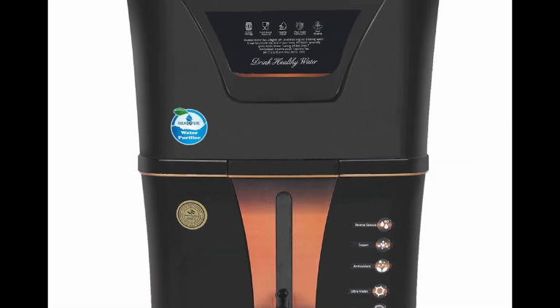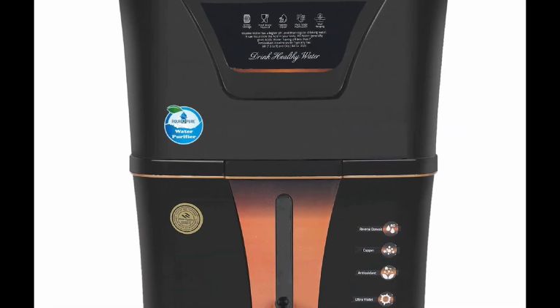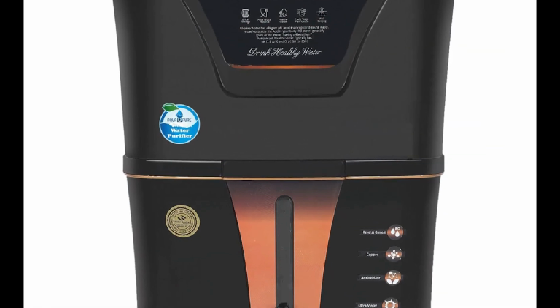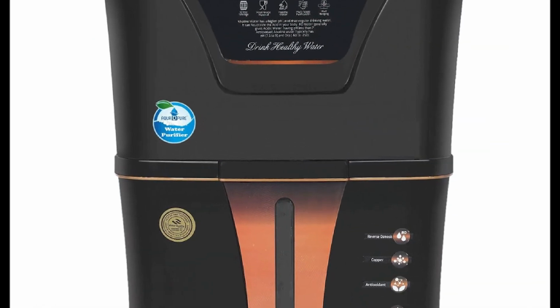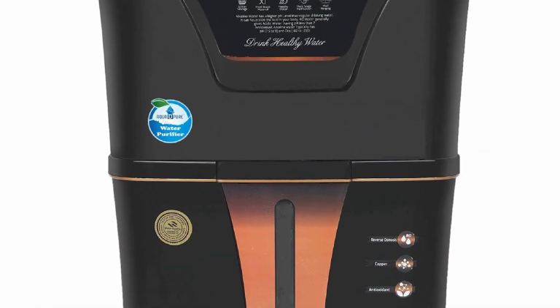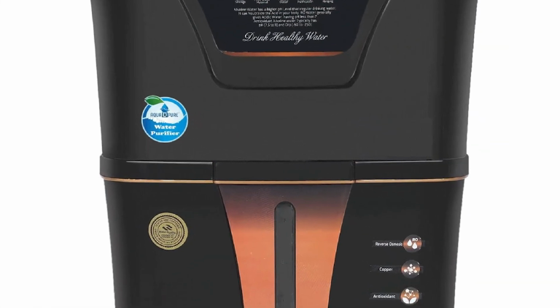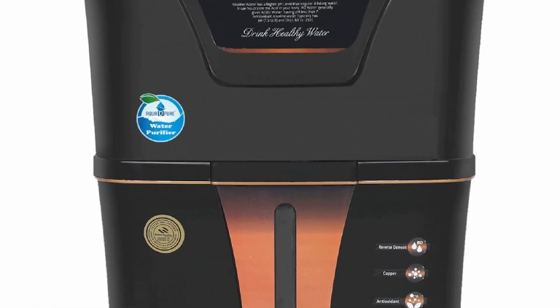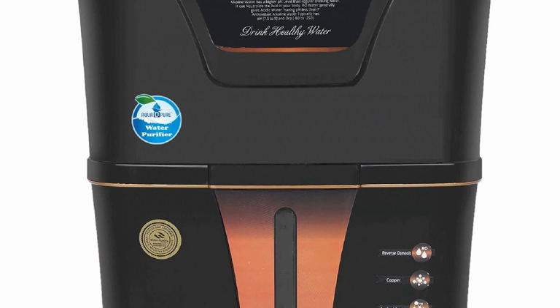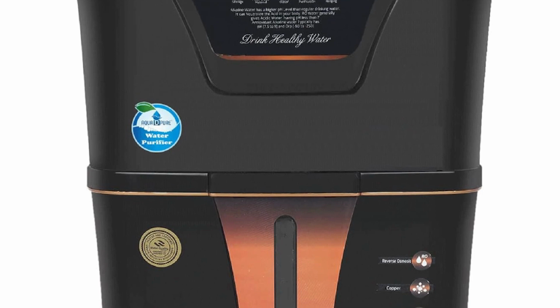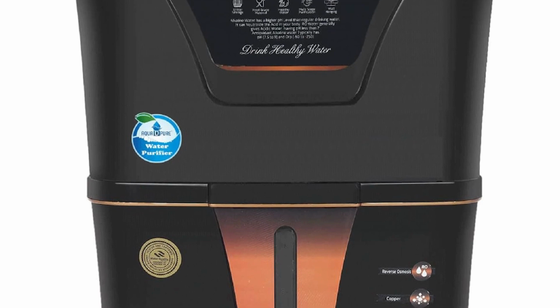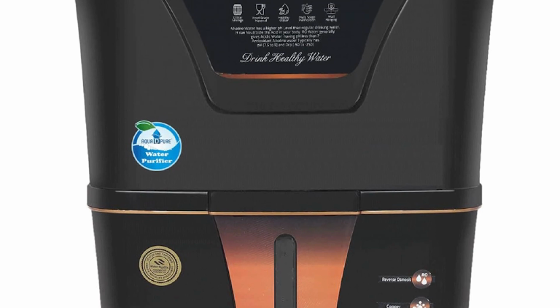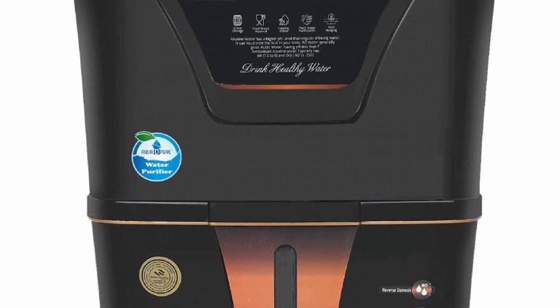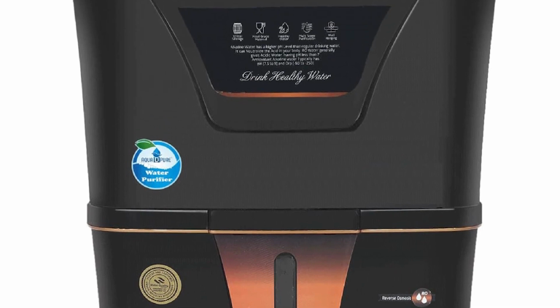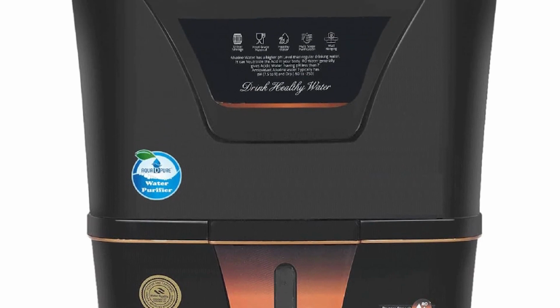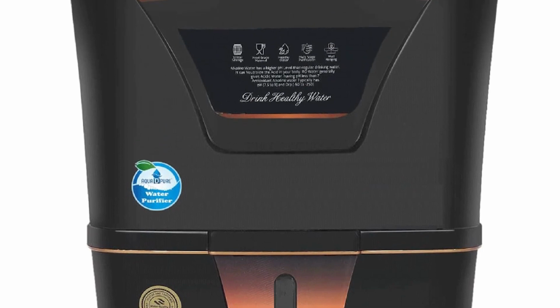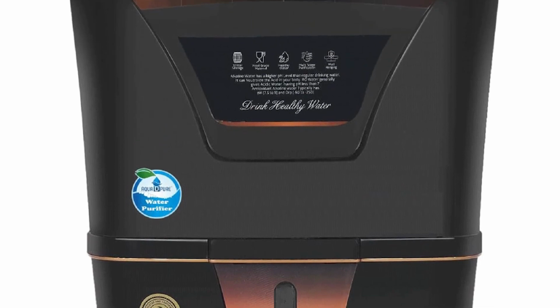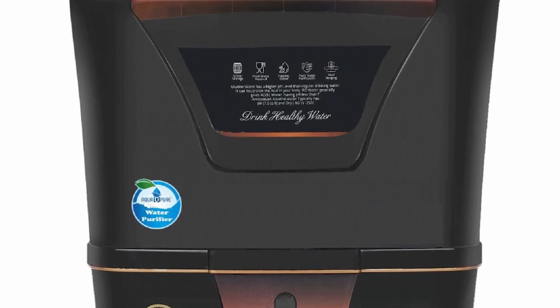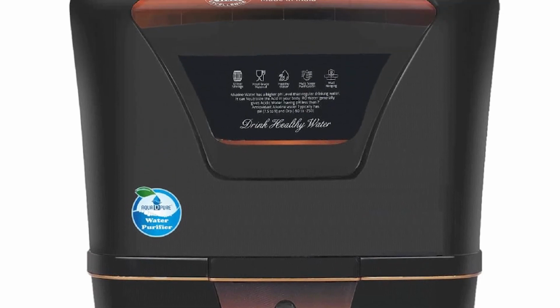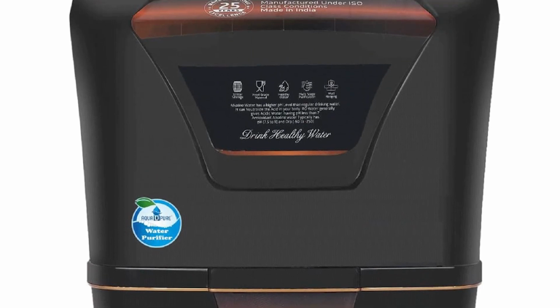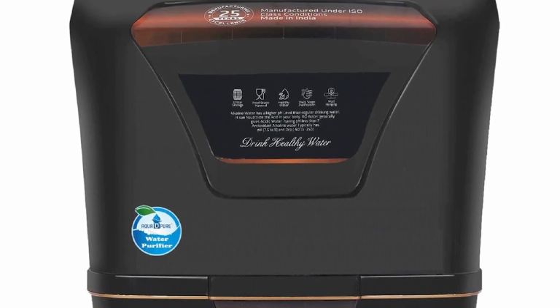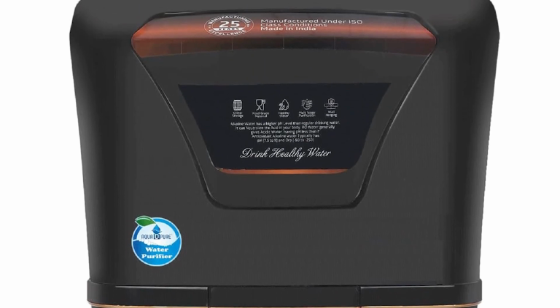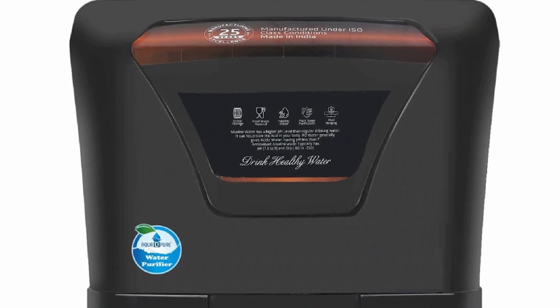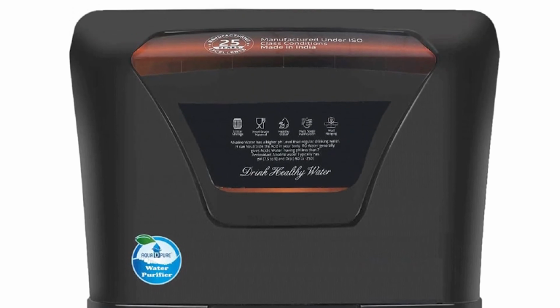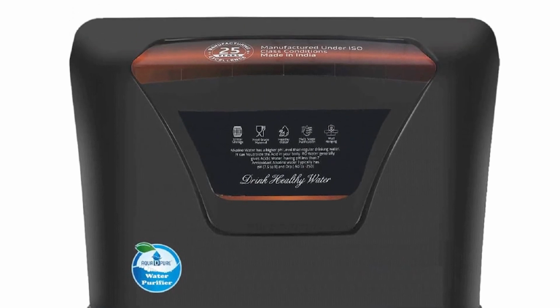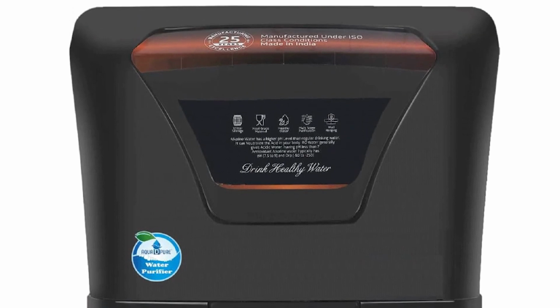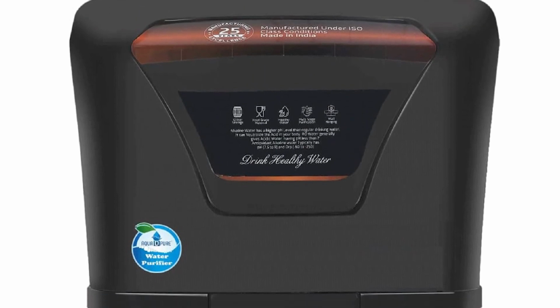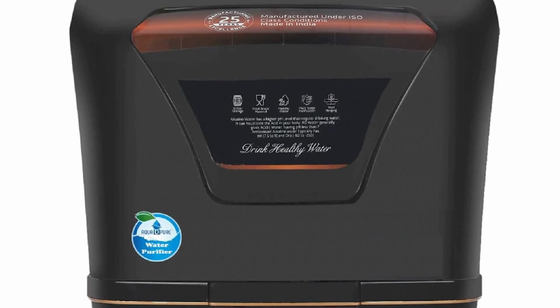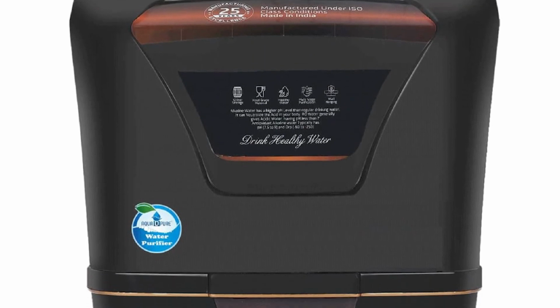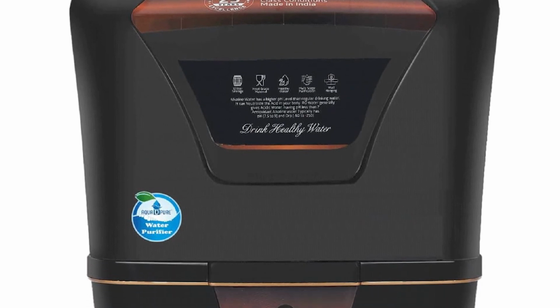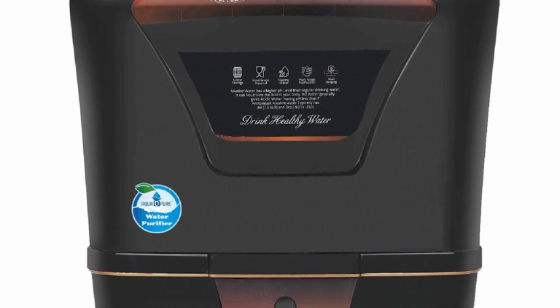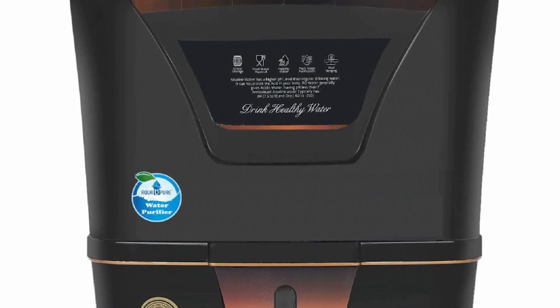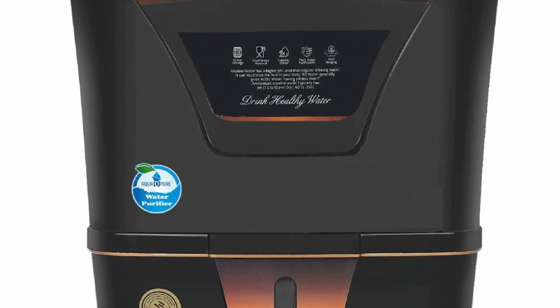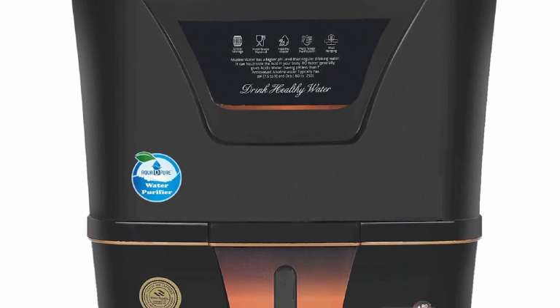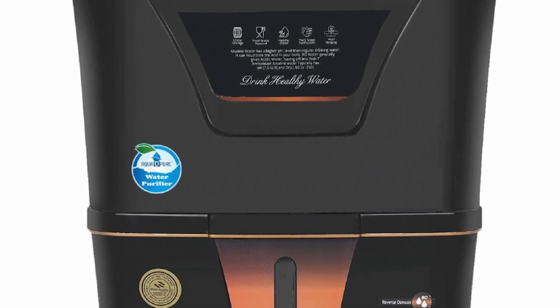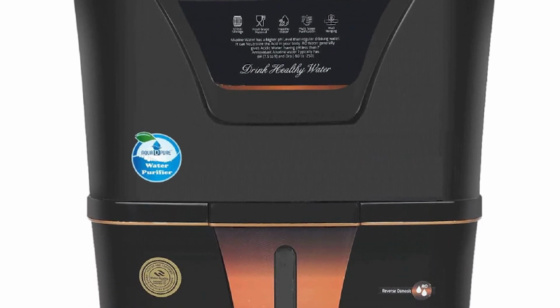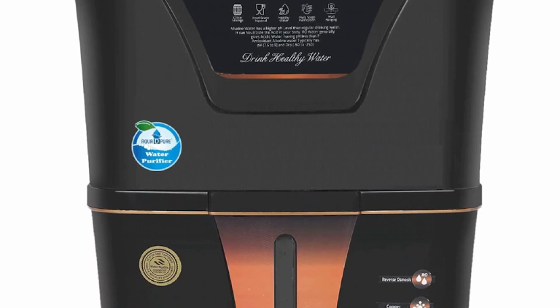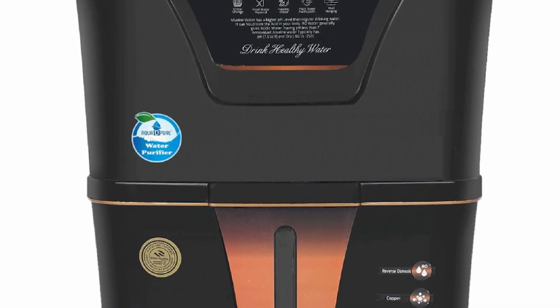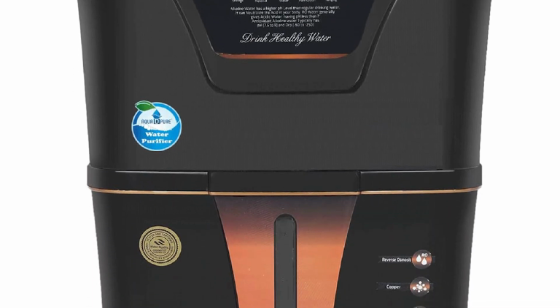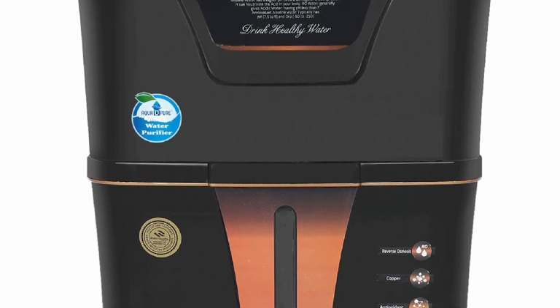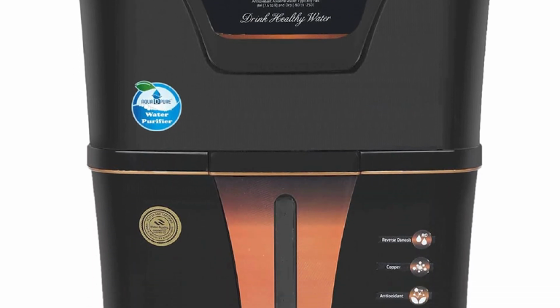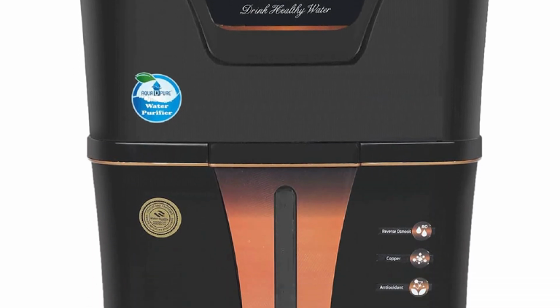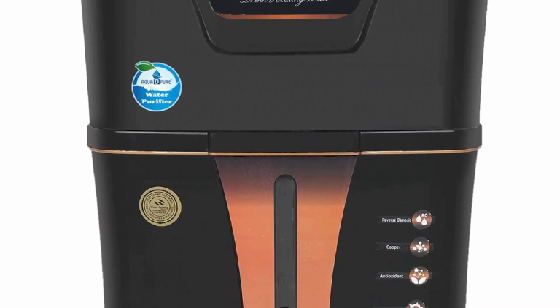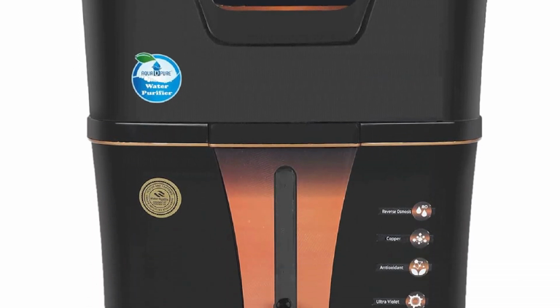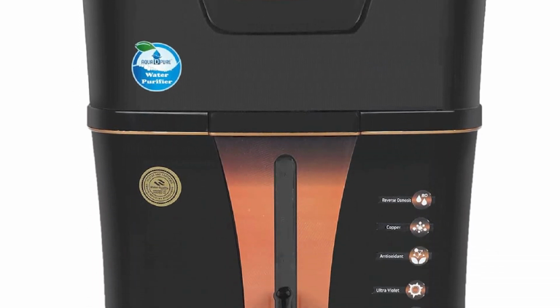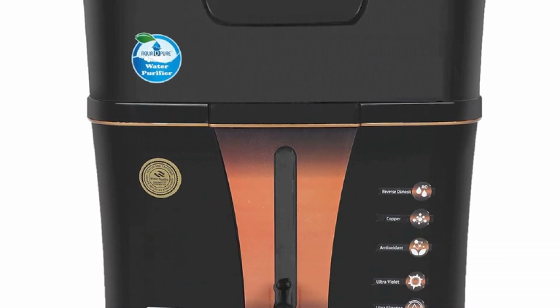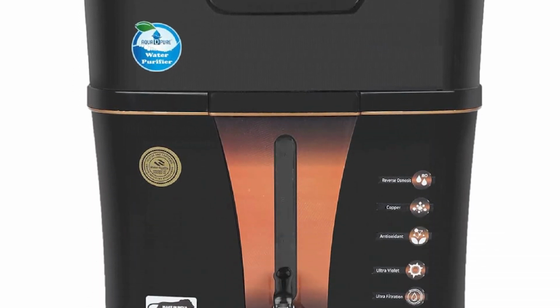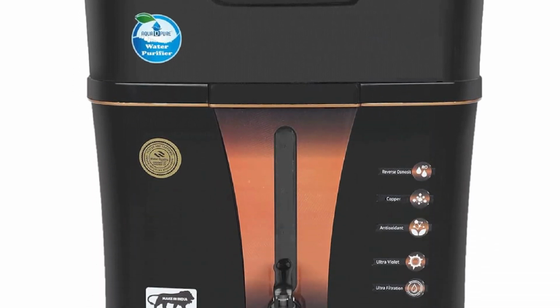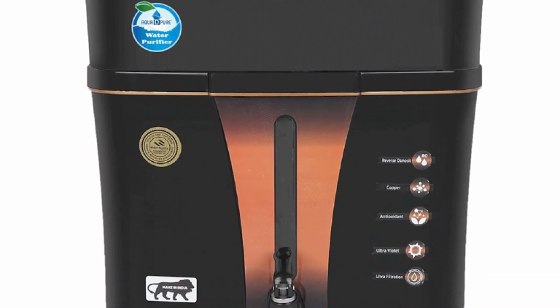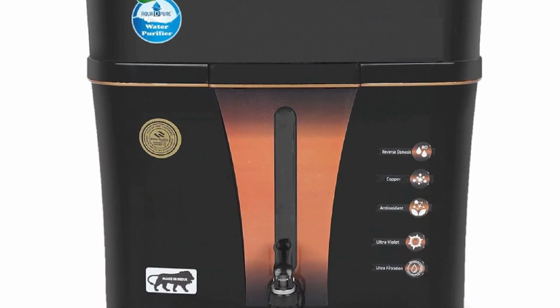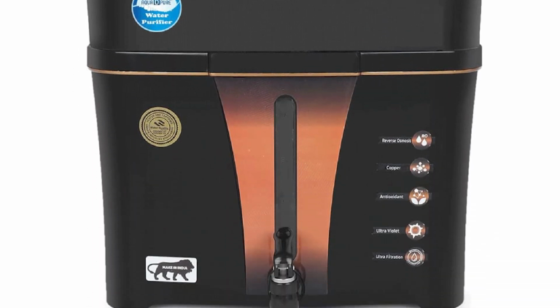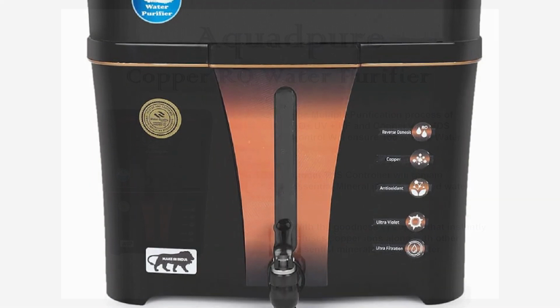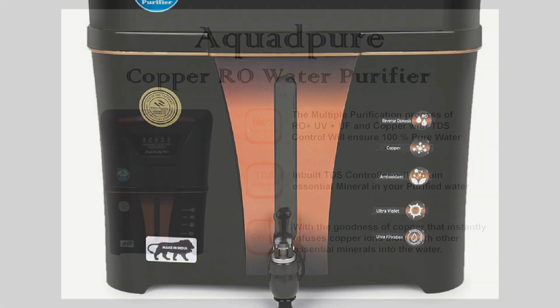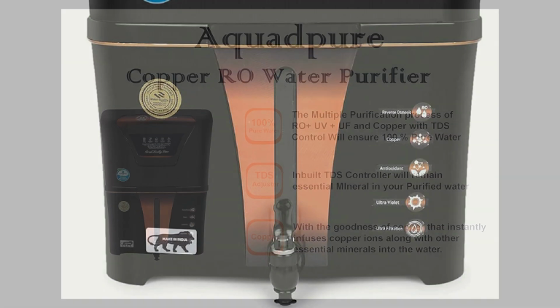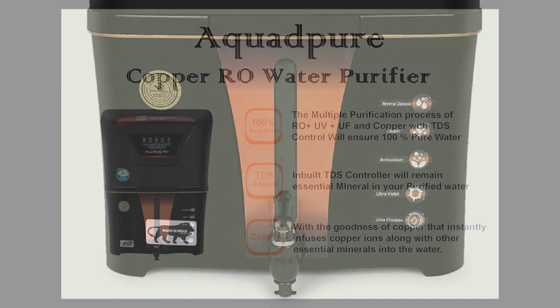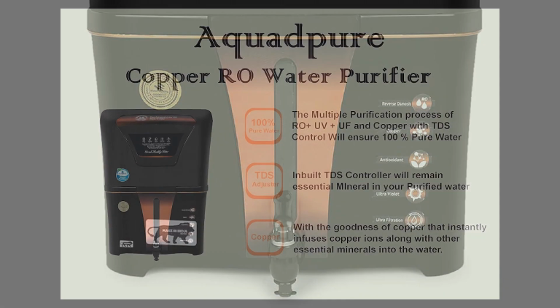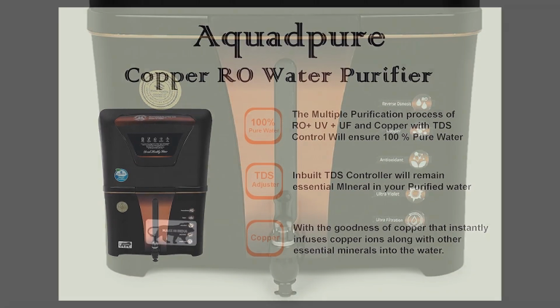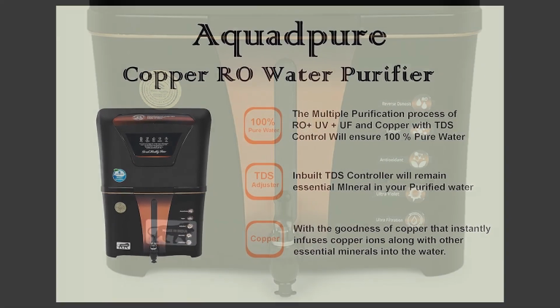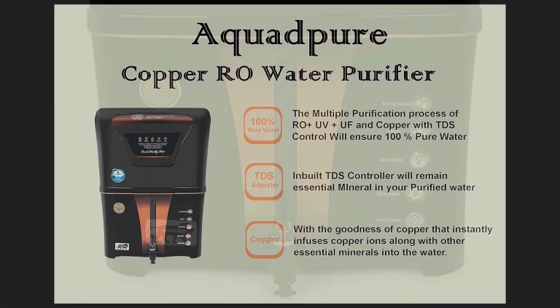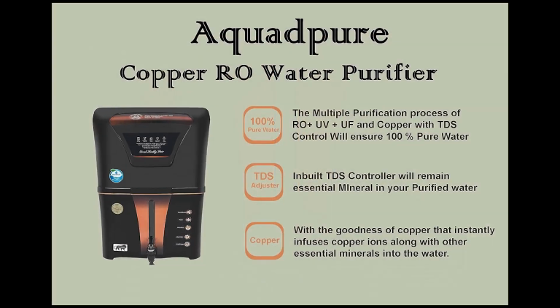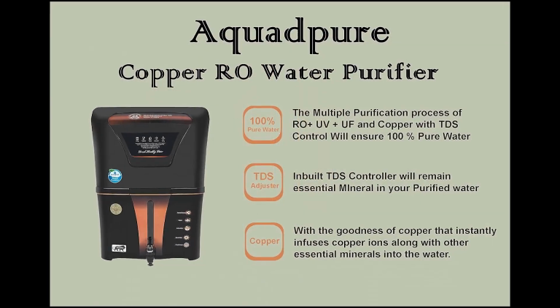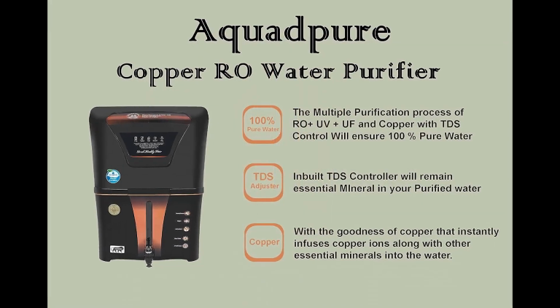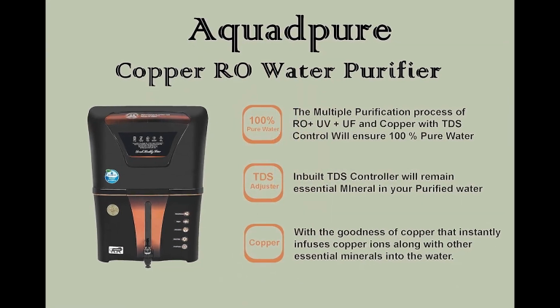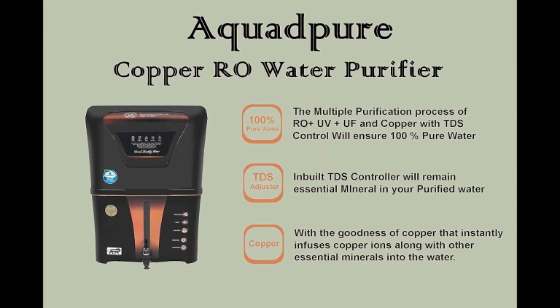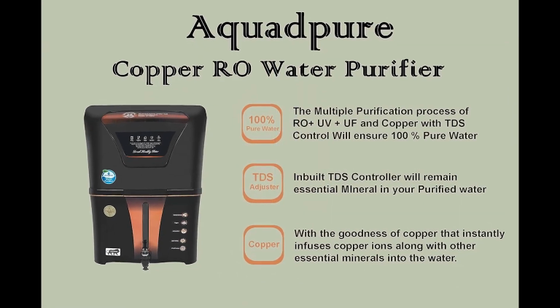One-year warranty, 10 days replacement facility, cash-on-delivery facility available. To order this, click on the link in the description.